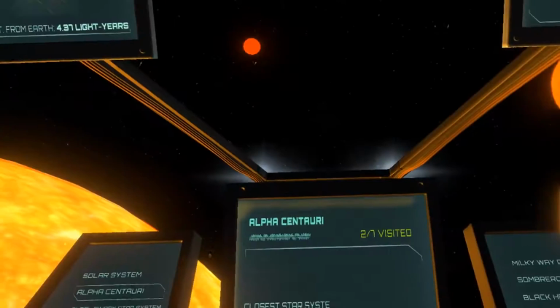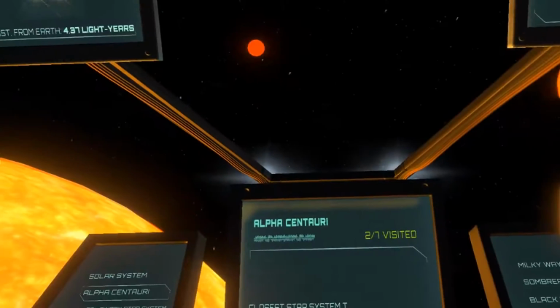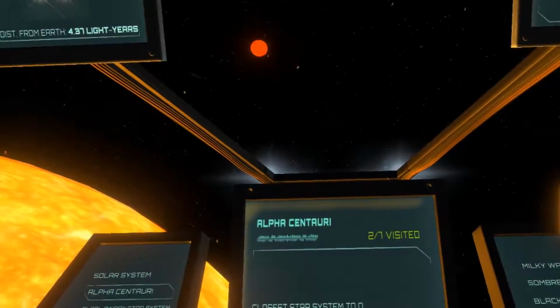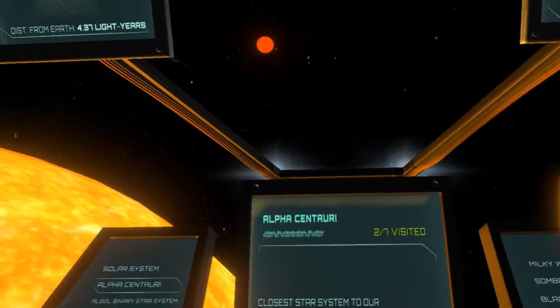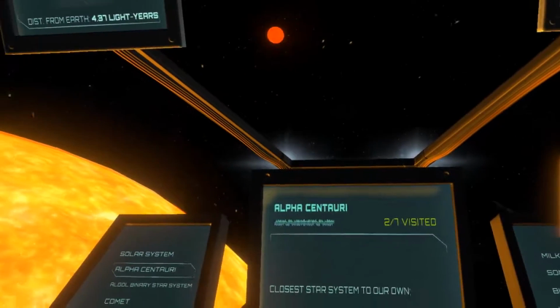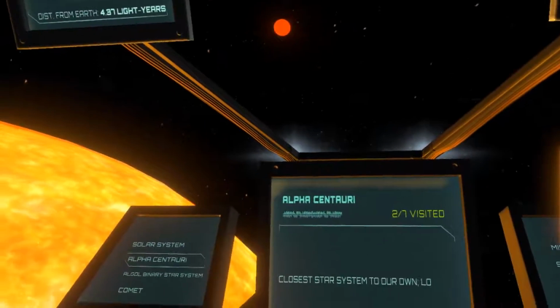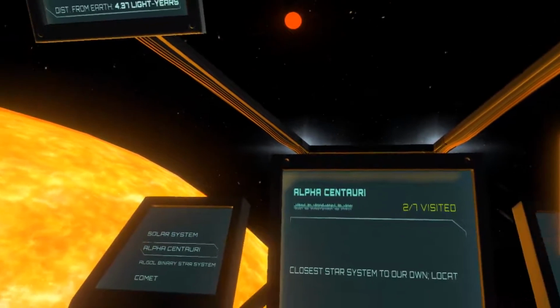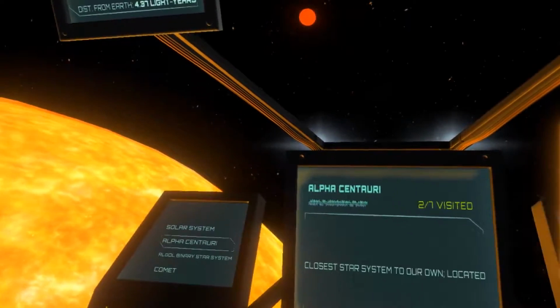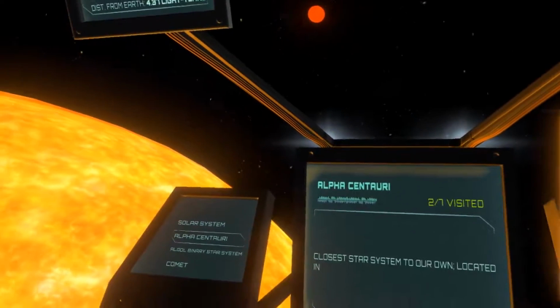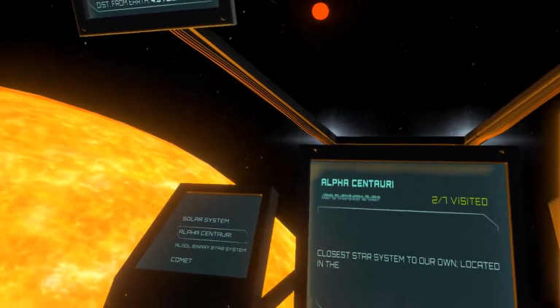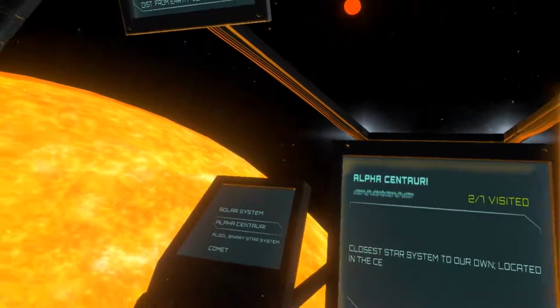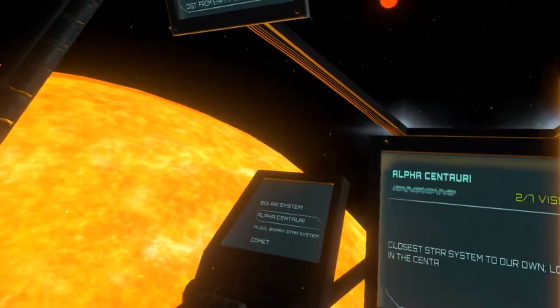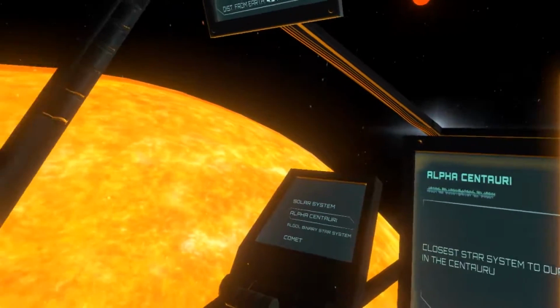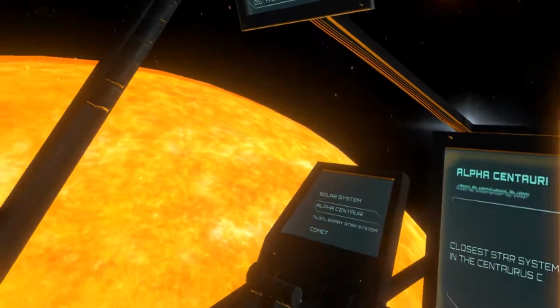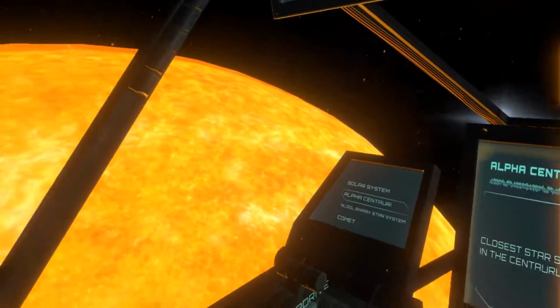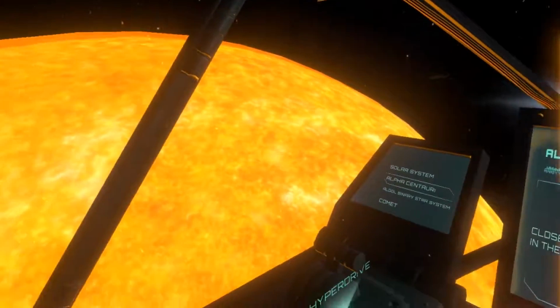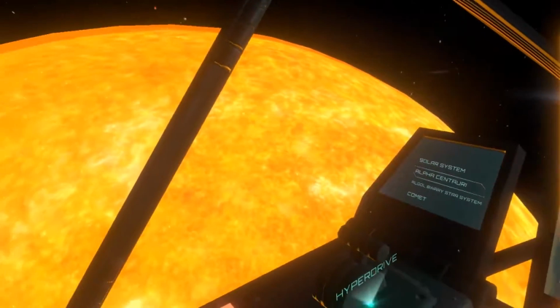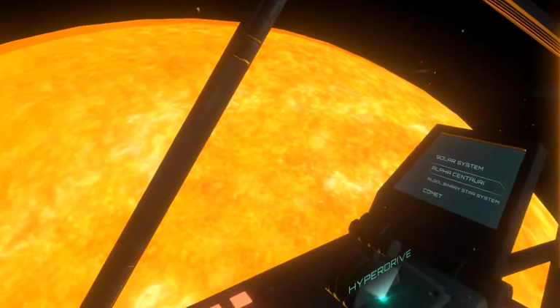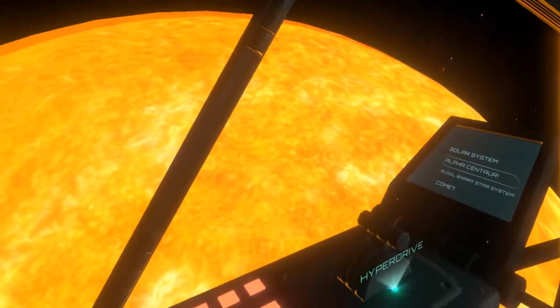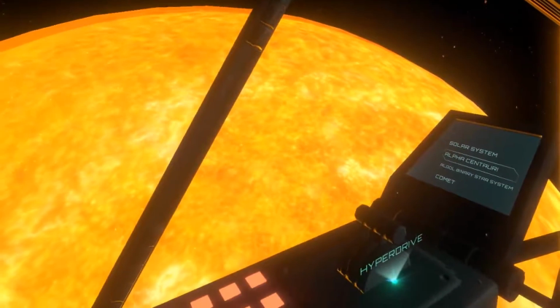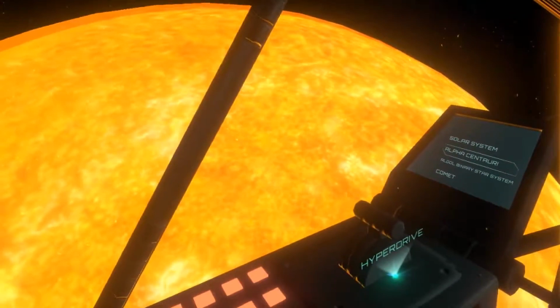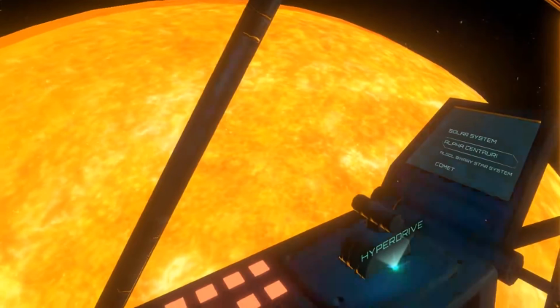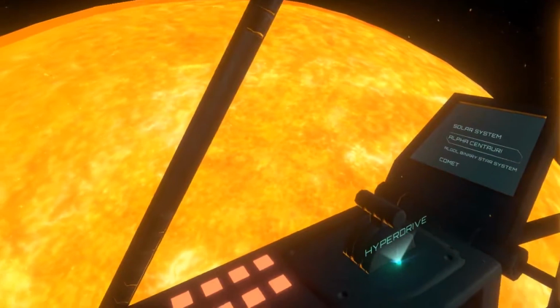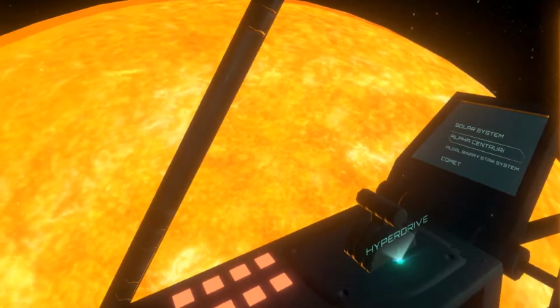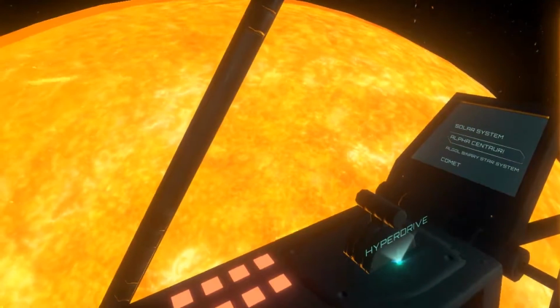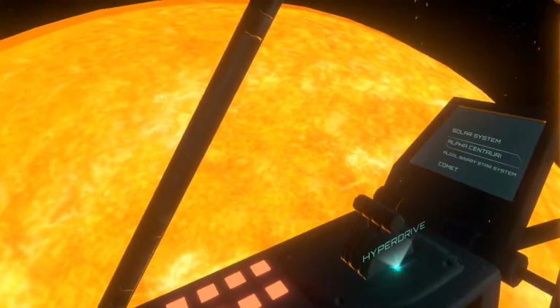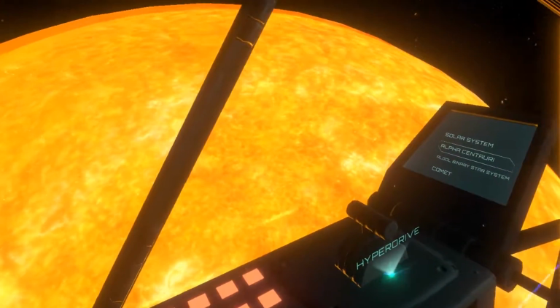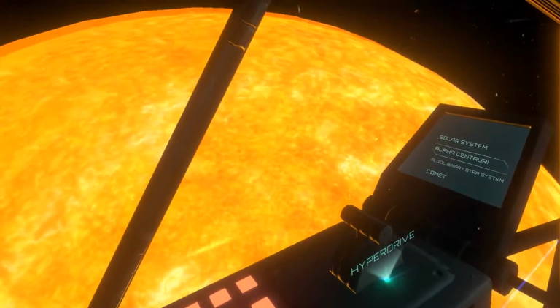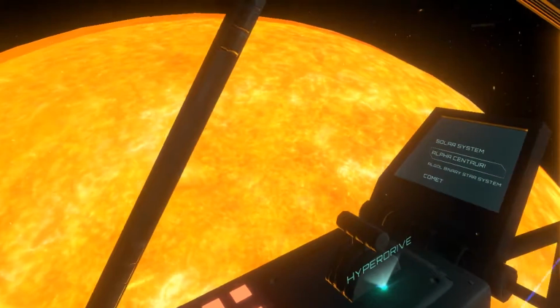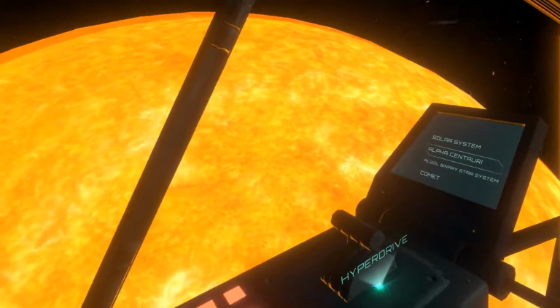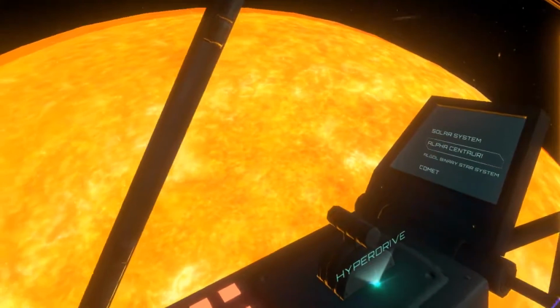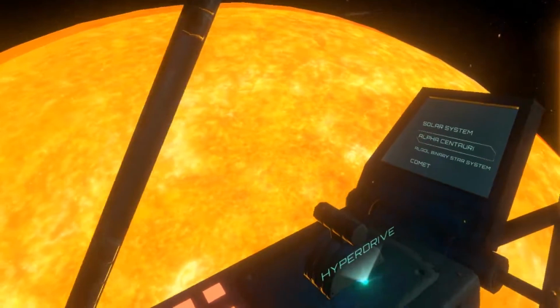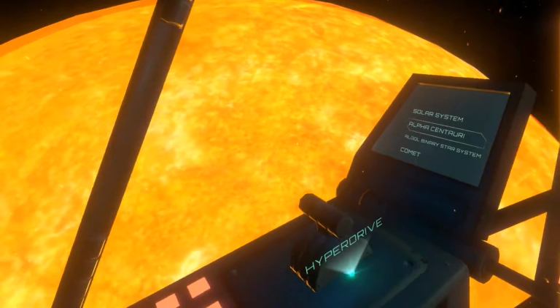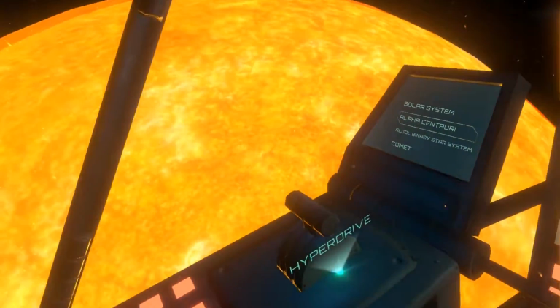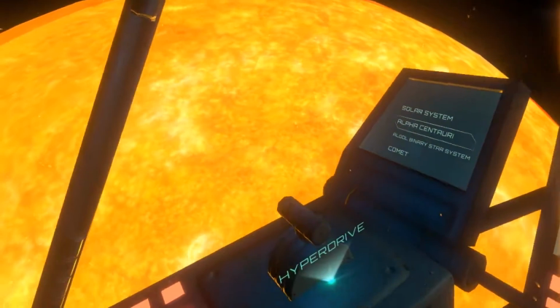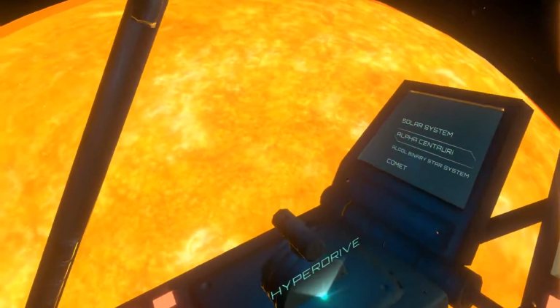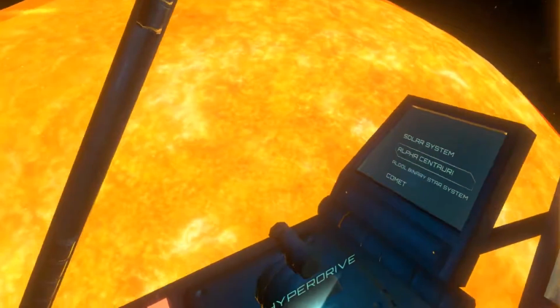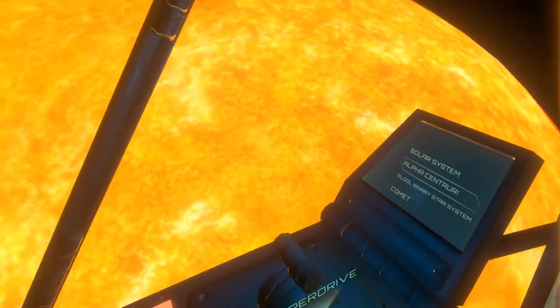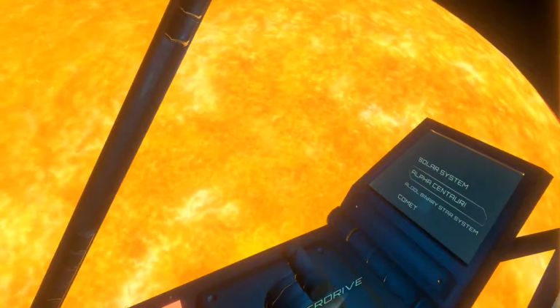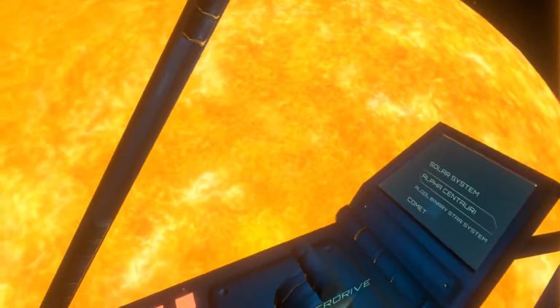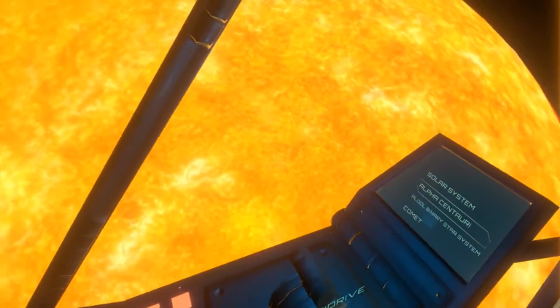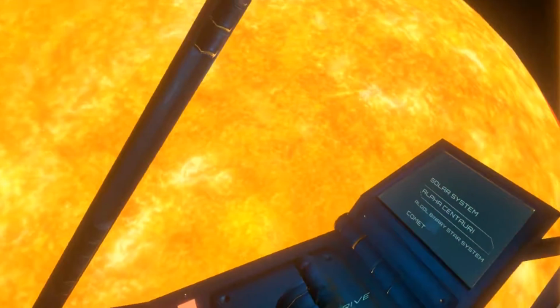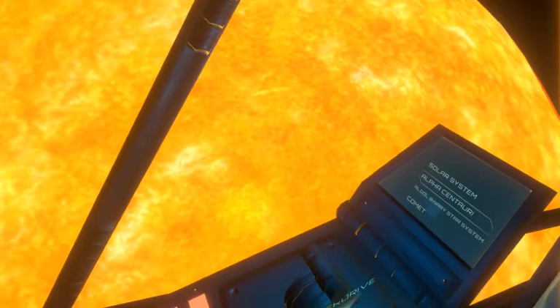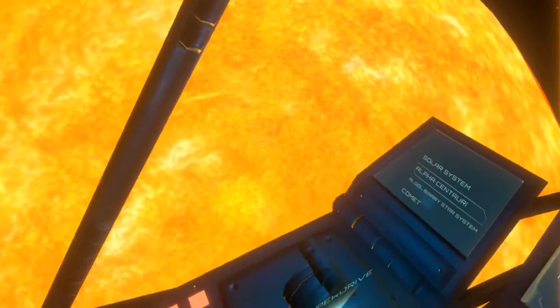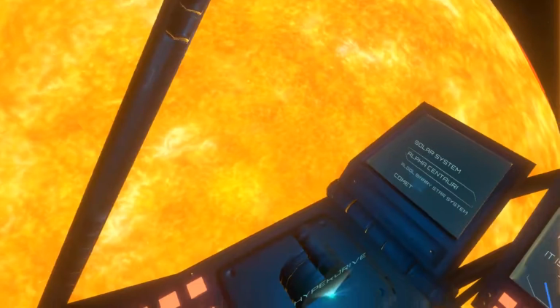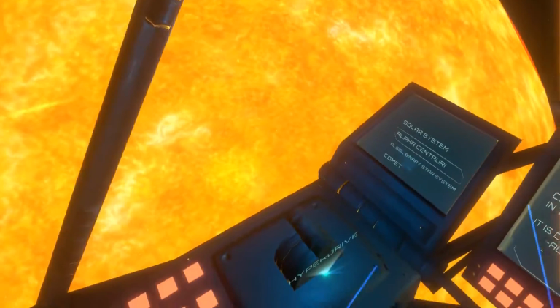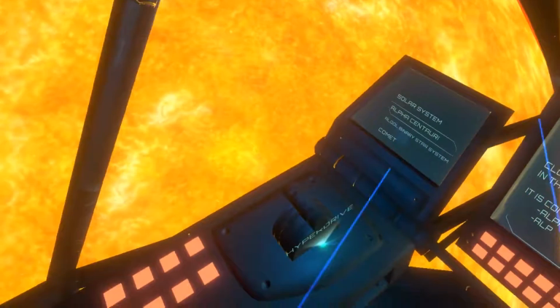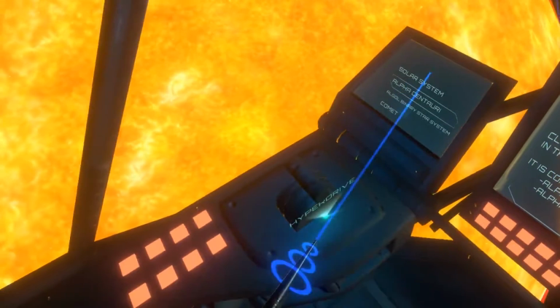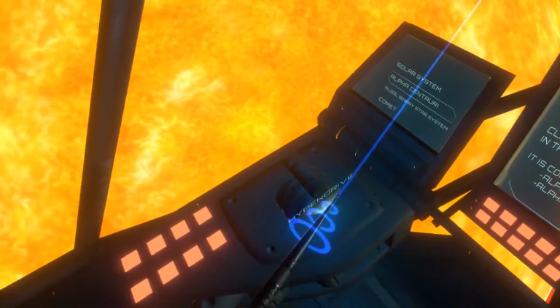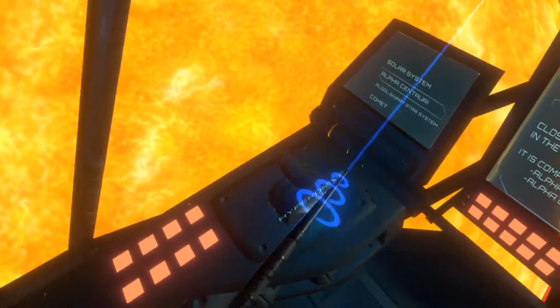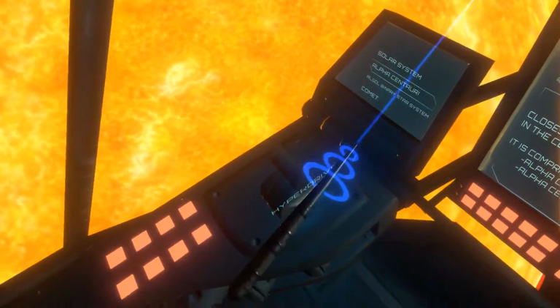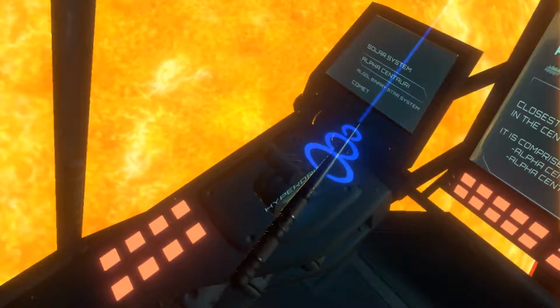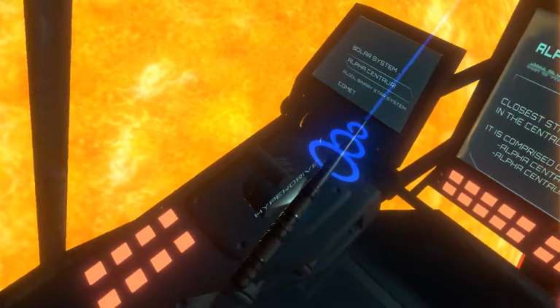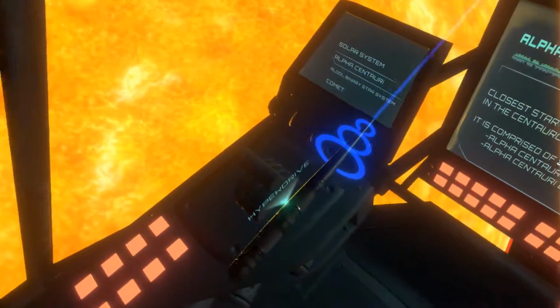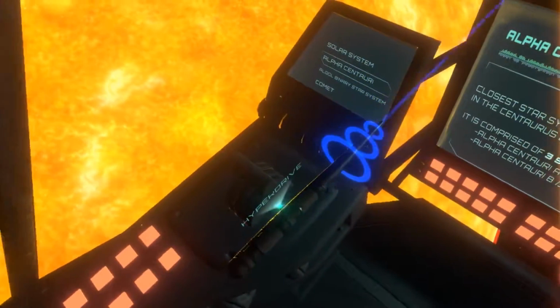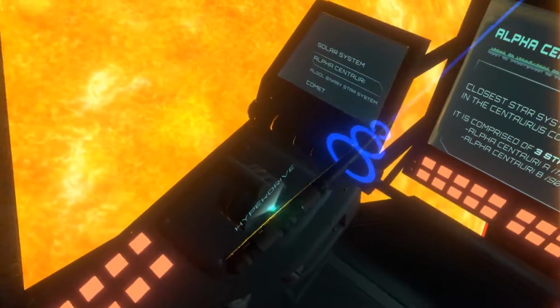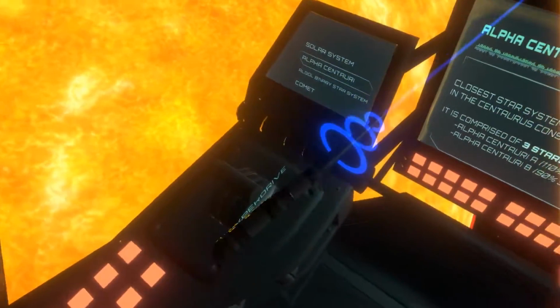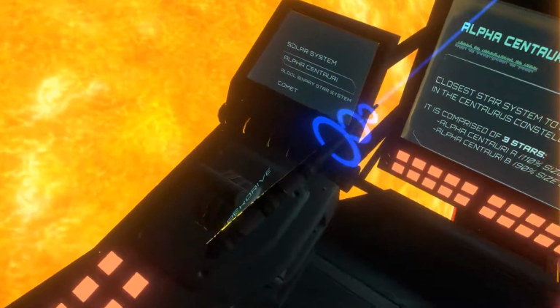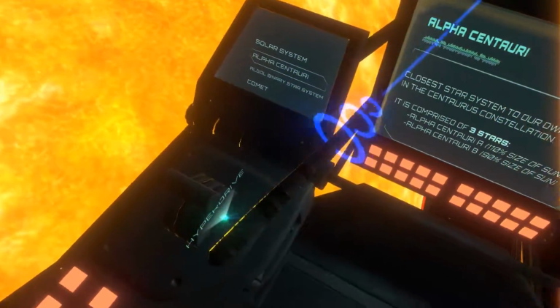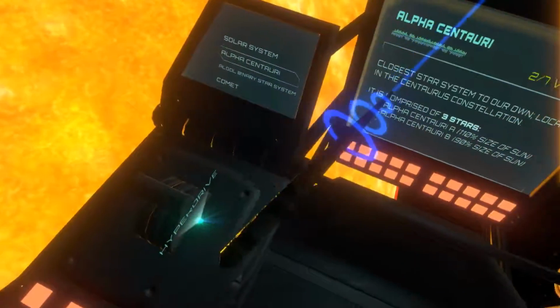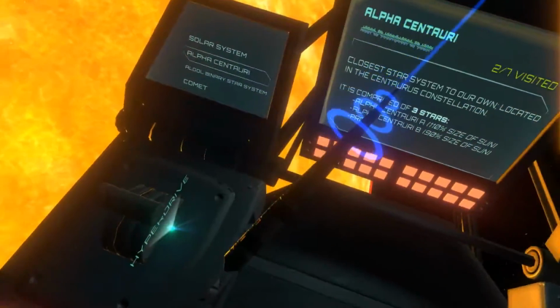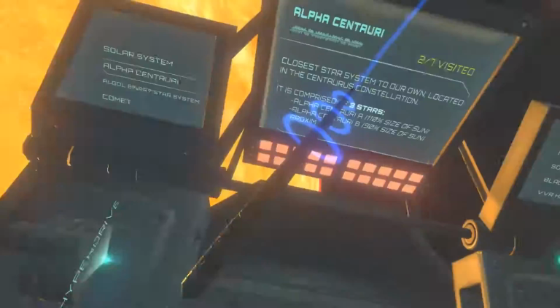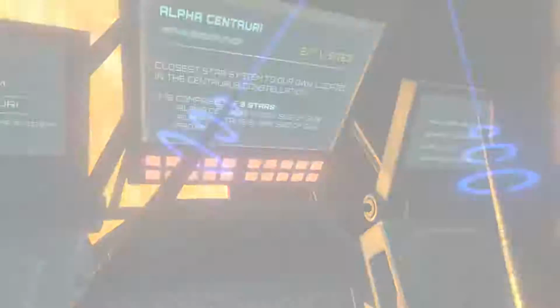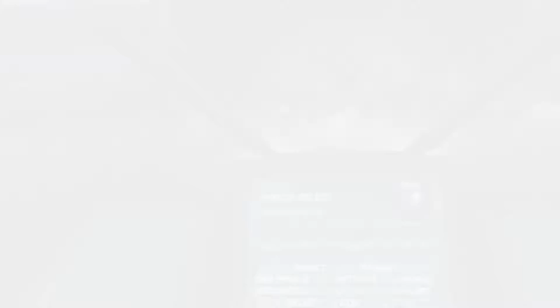Welcome to the Alpha Centauri group. Alpha Centauri is the closest star system to Earth.